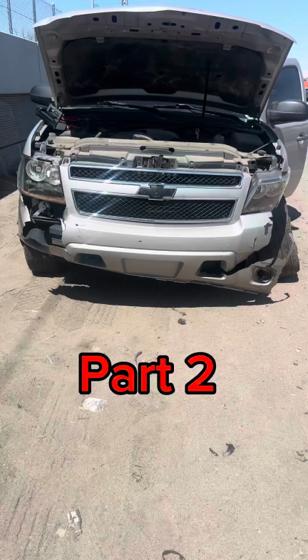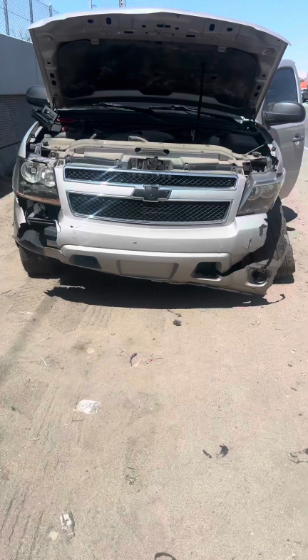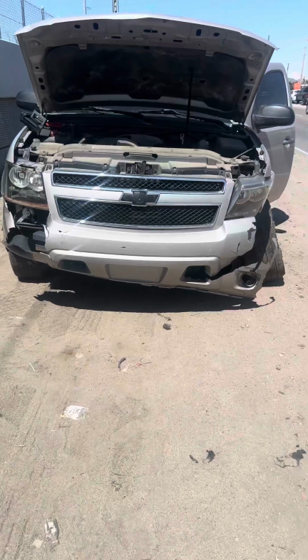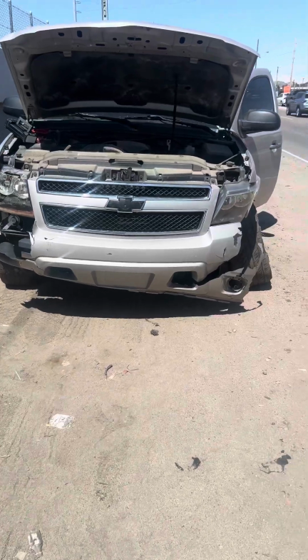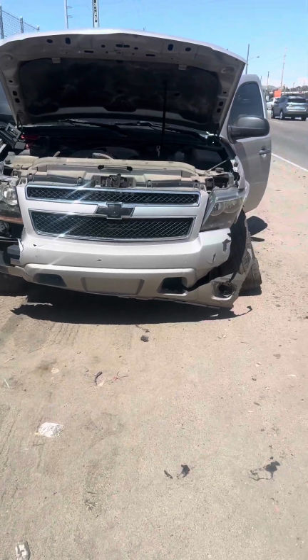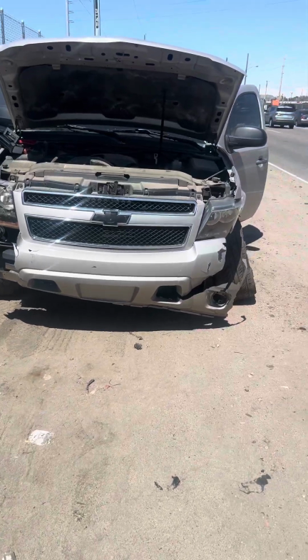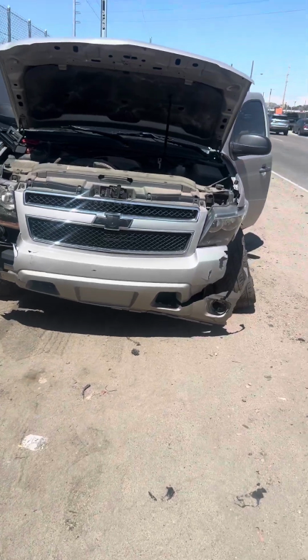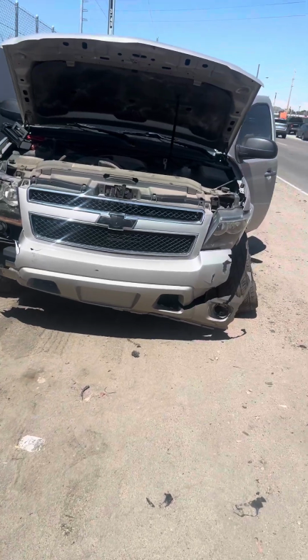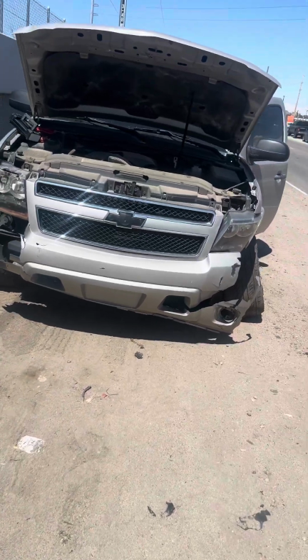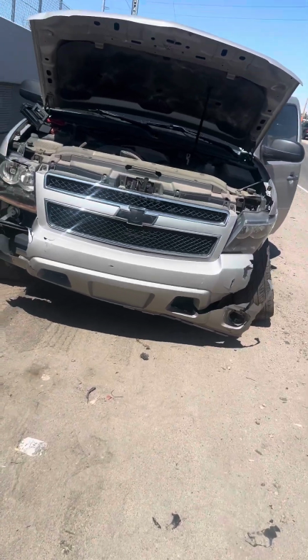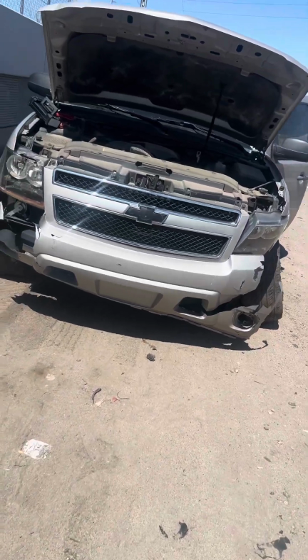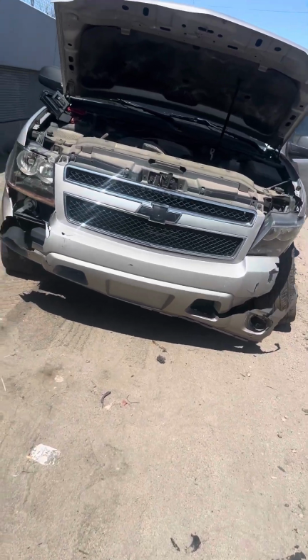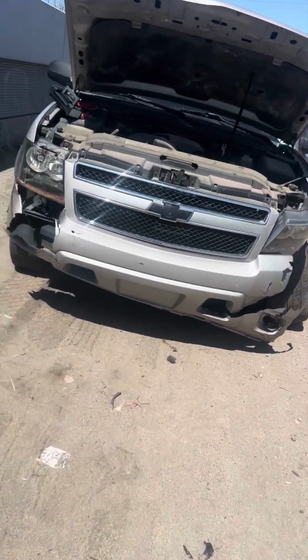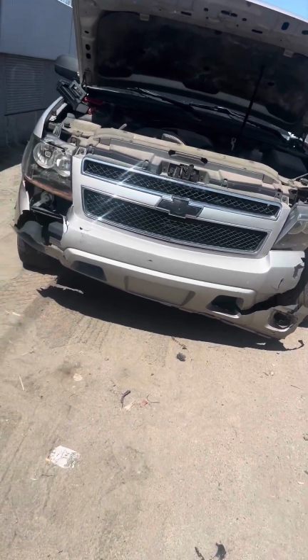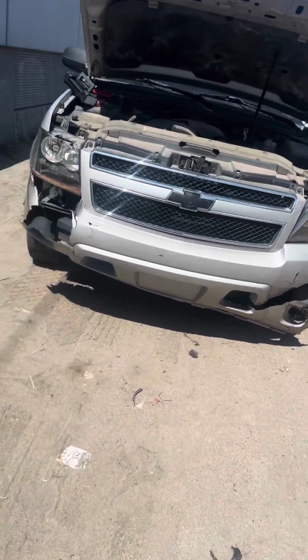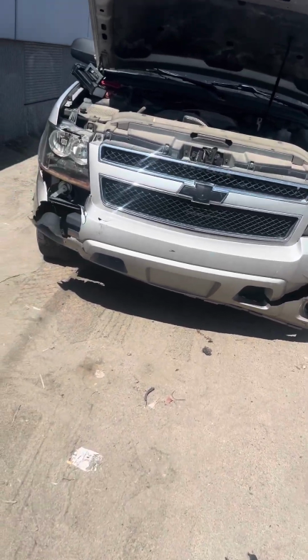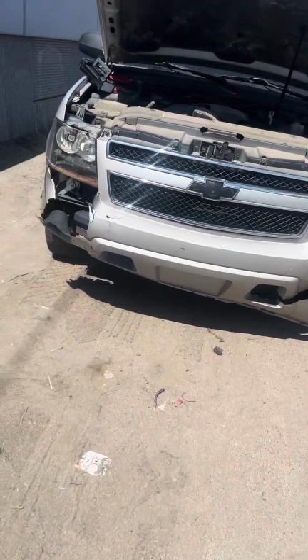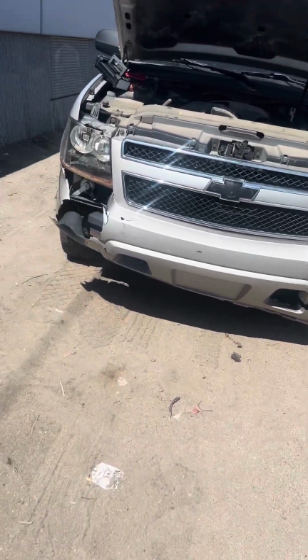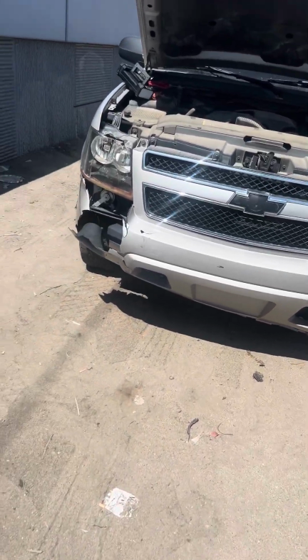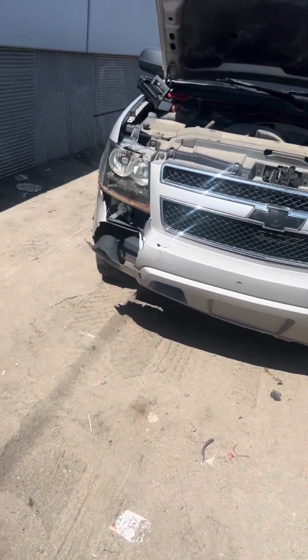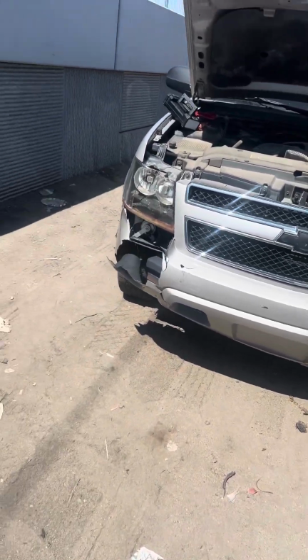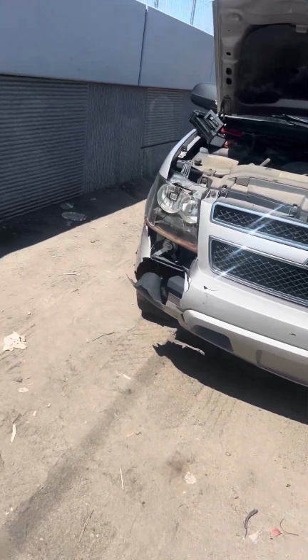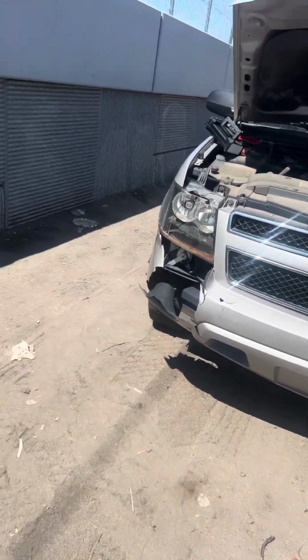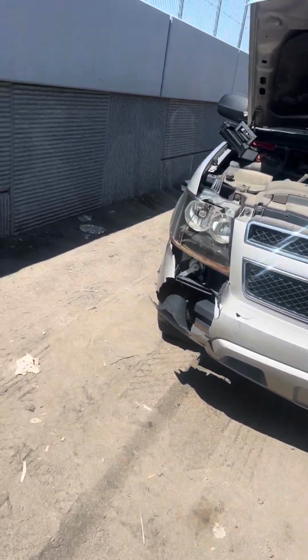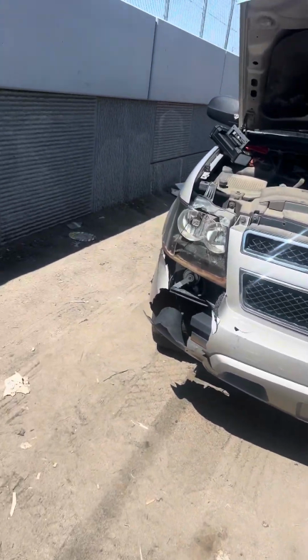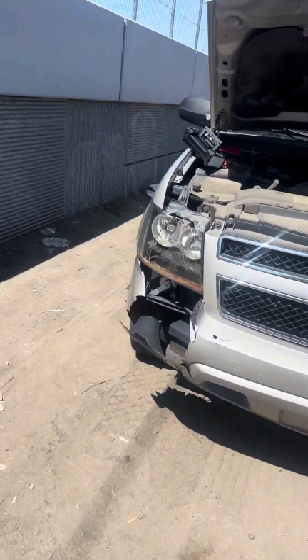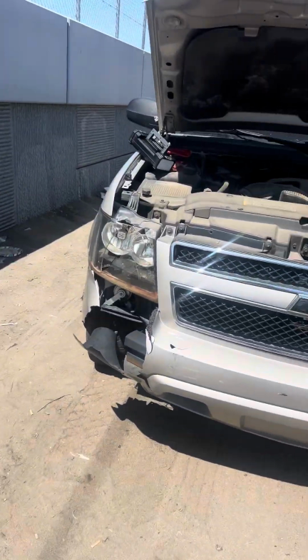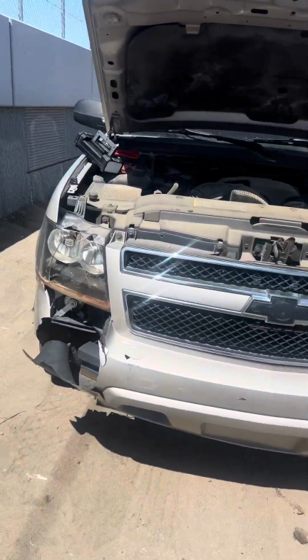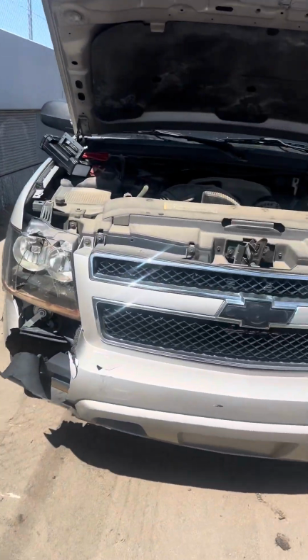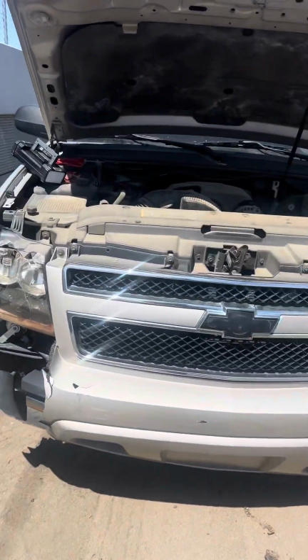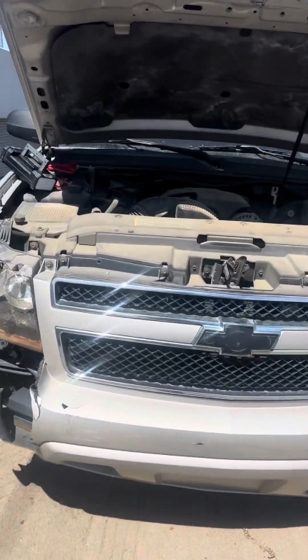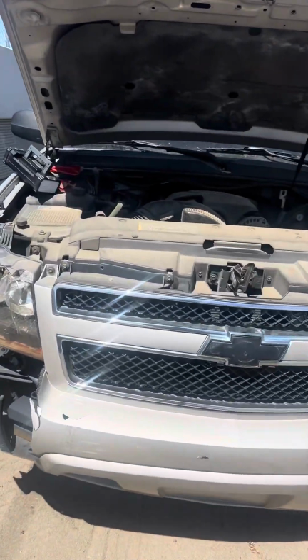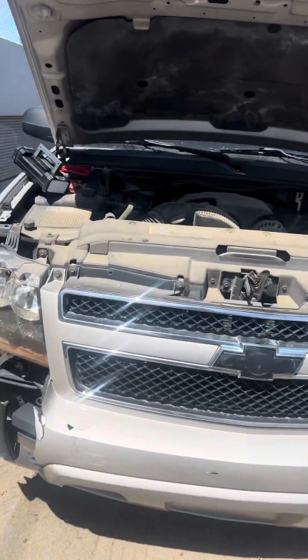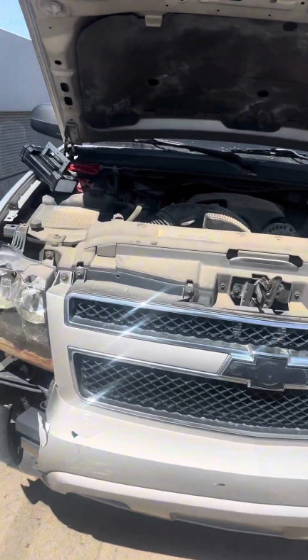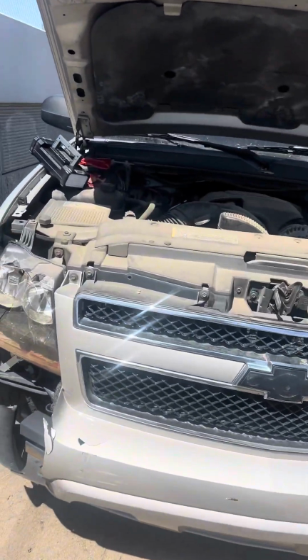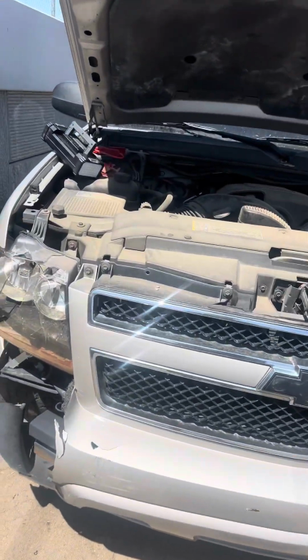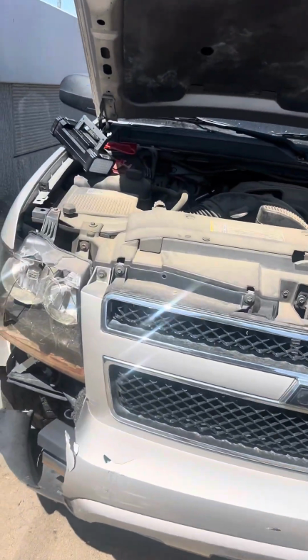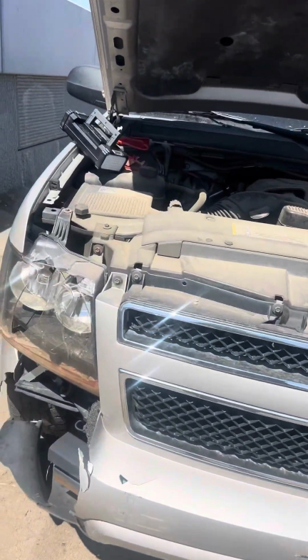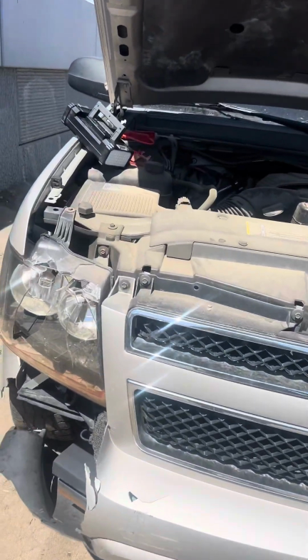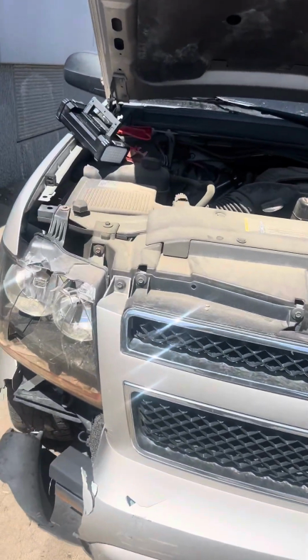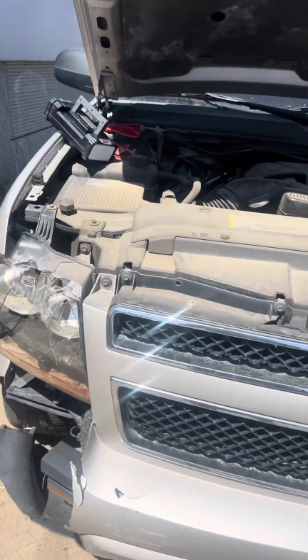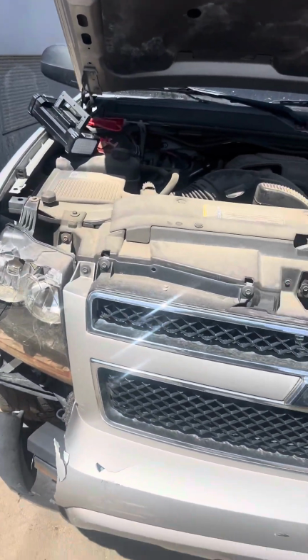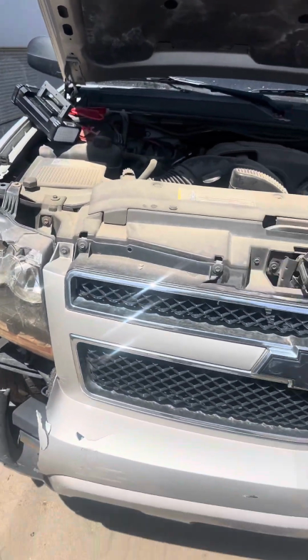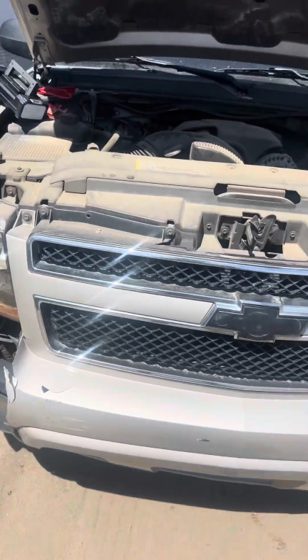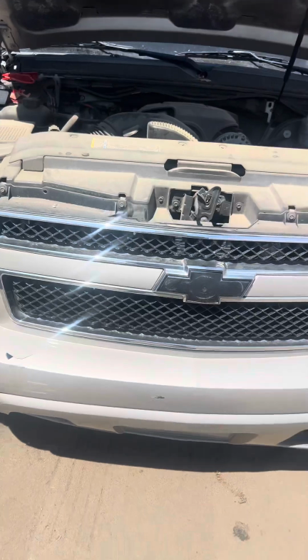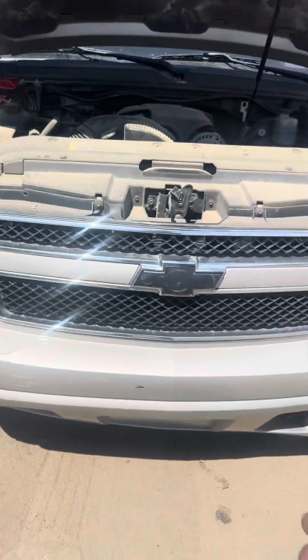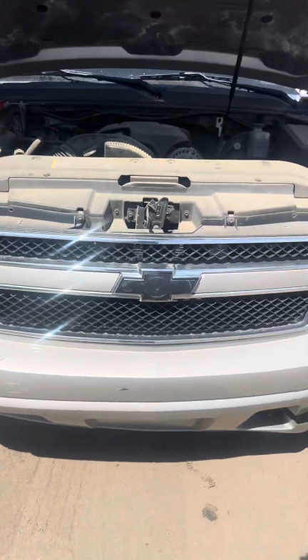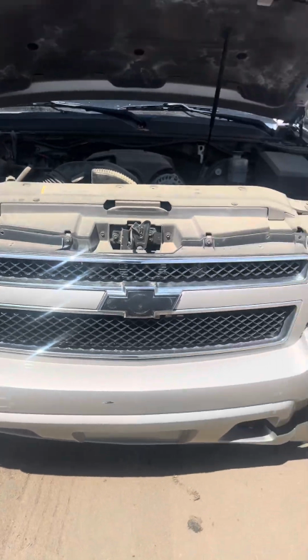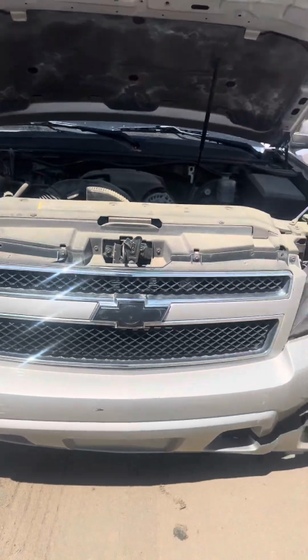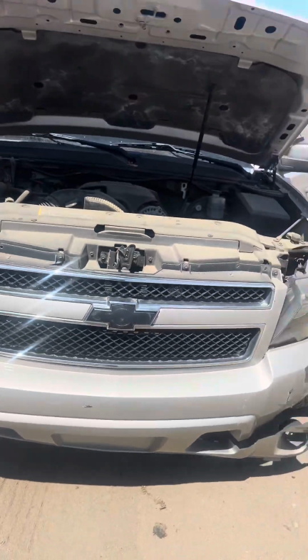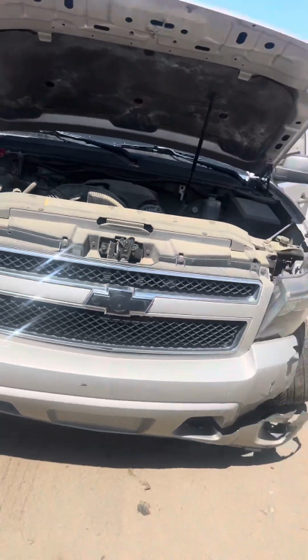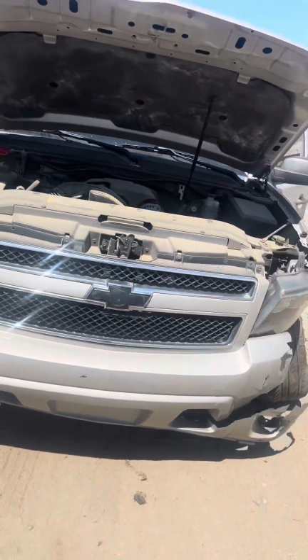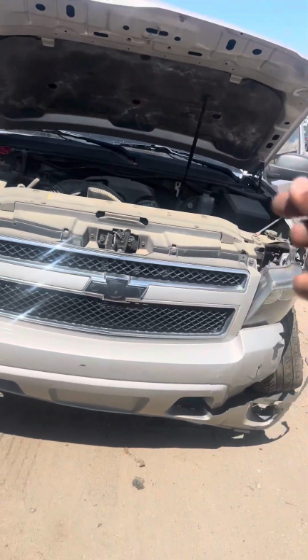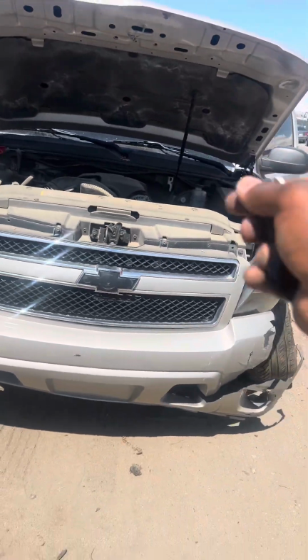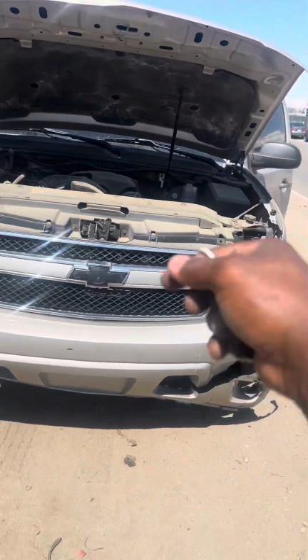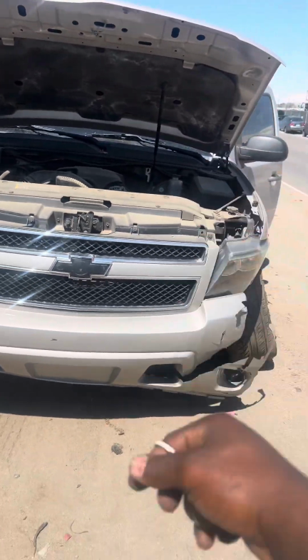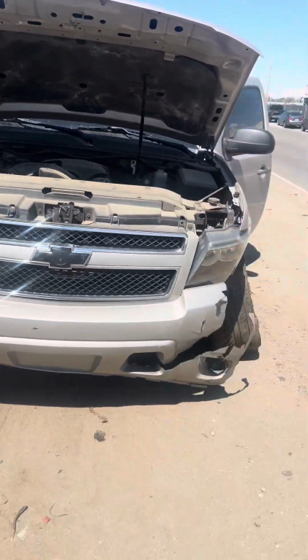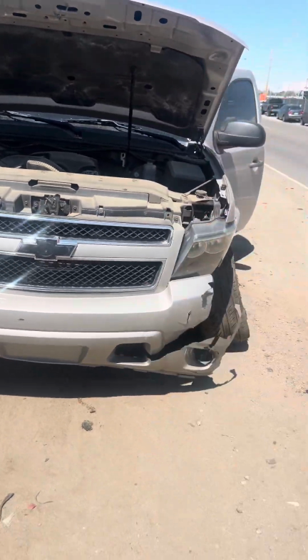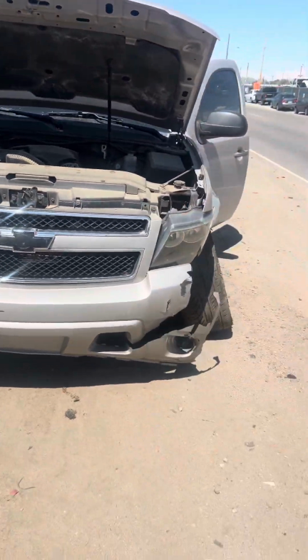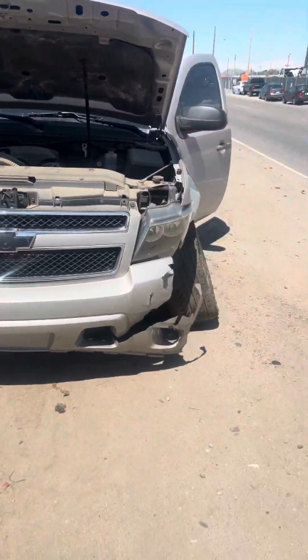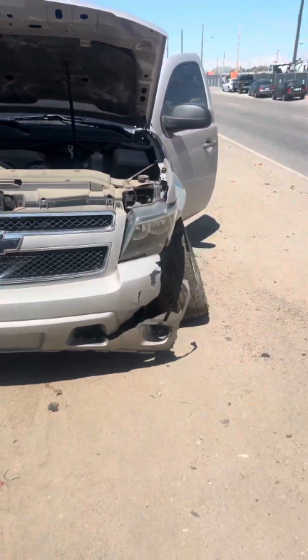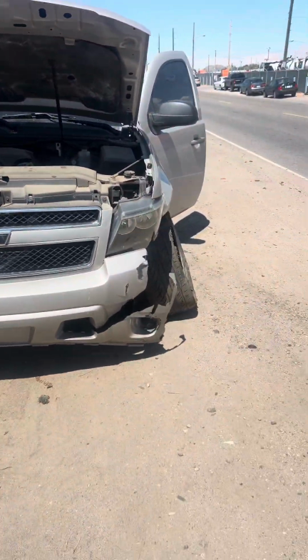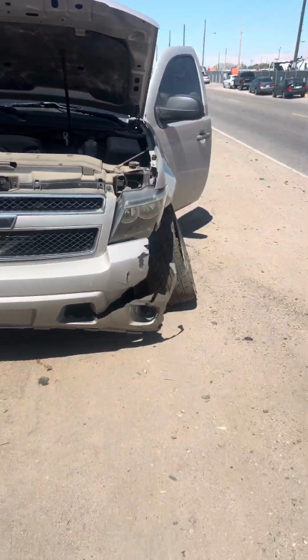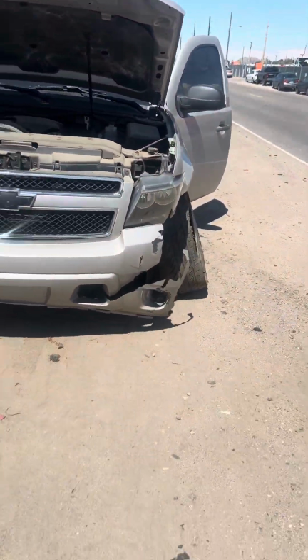Hello everybody. Welcome to Straight to the Point. This is a continuation for the two trucks that I bought for $5,000.